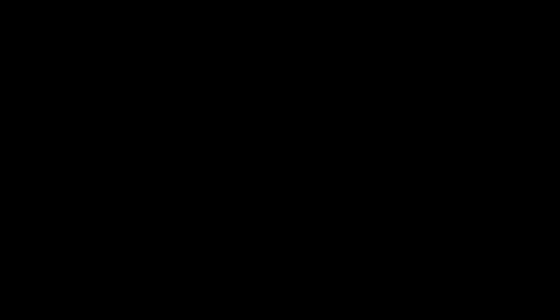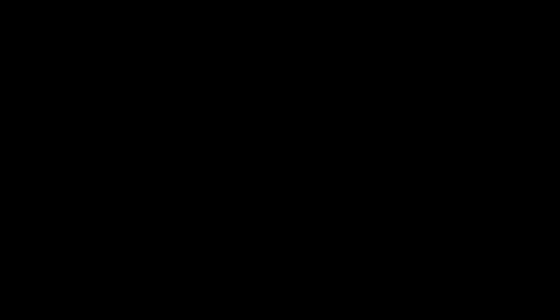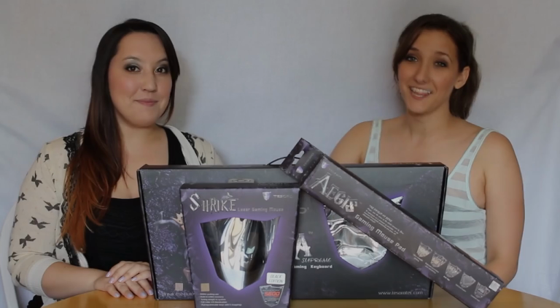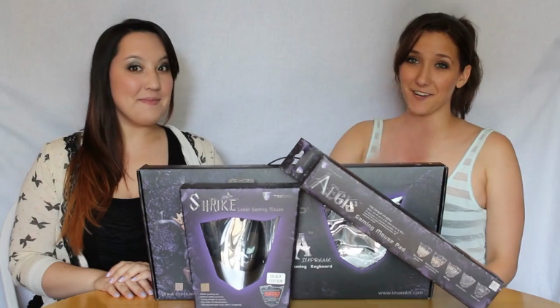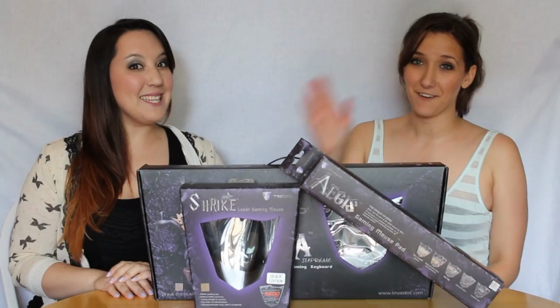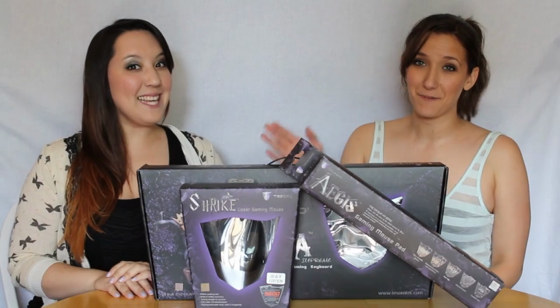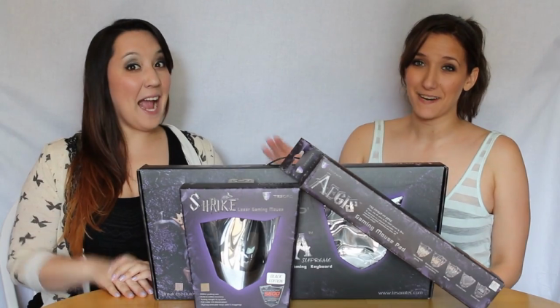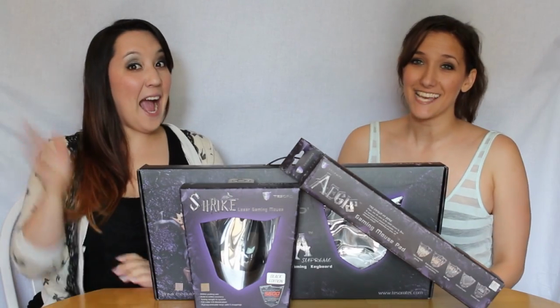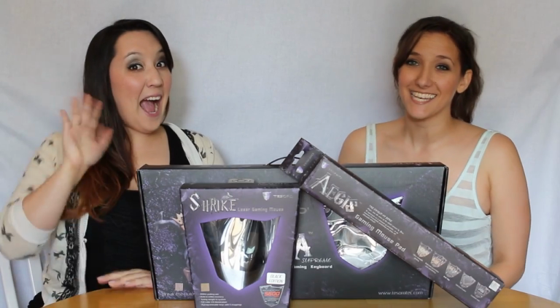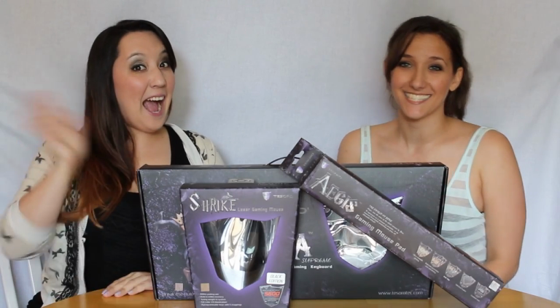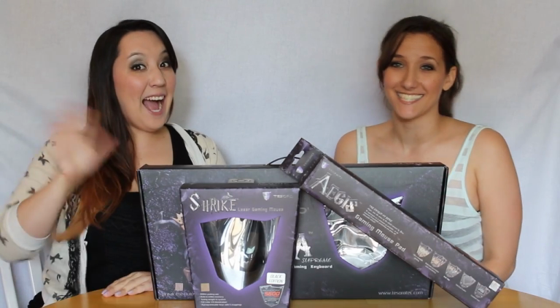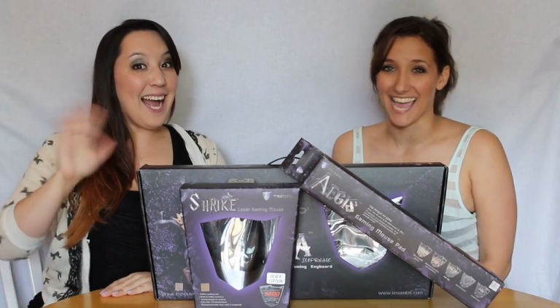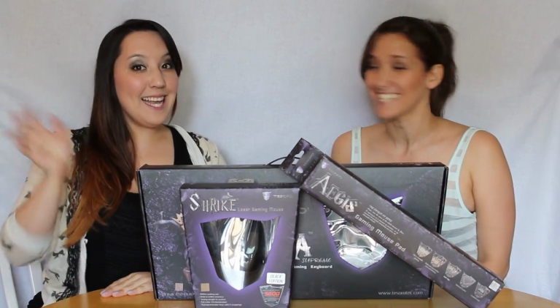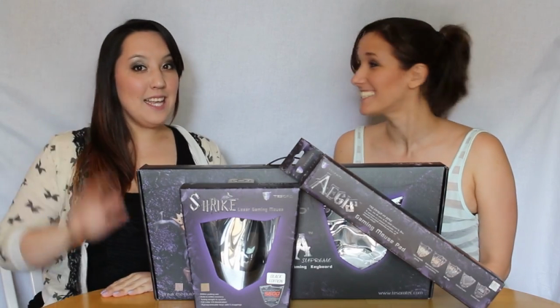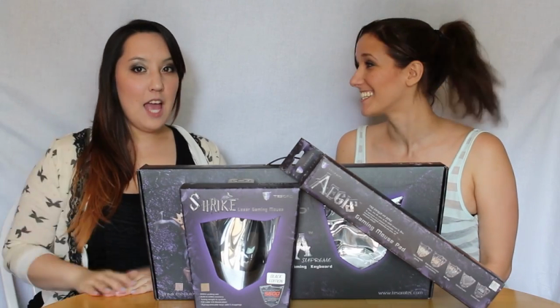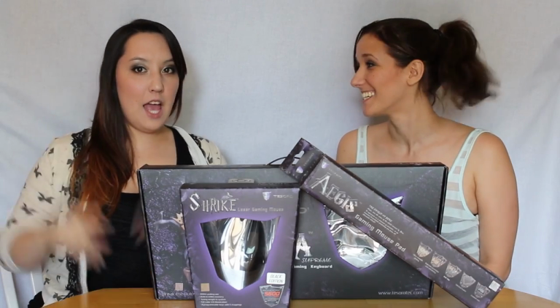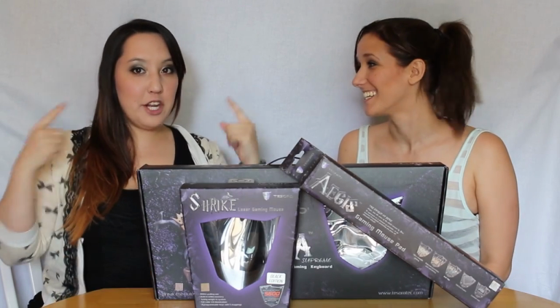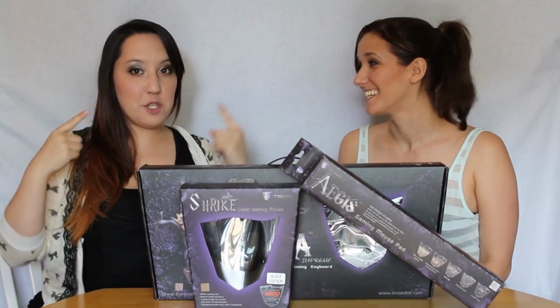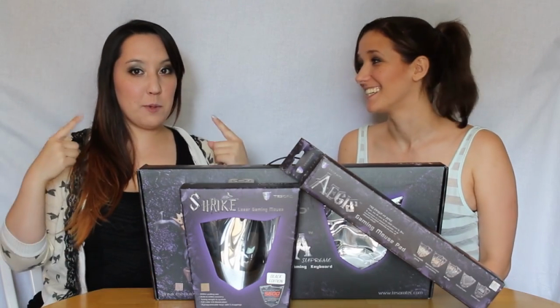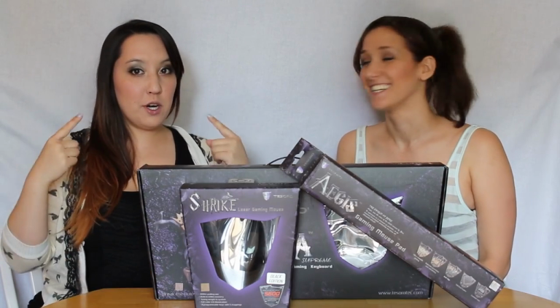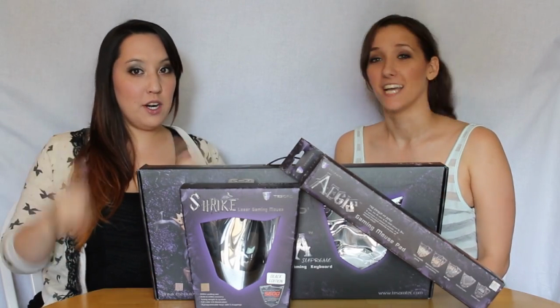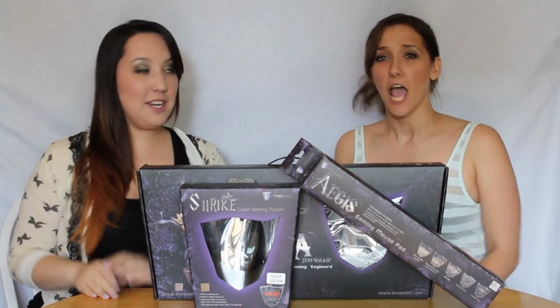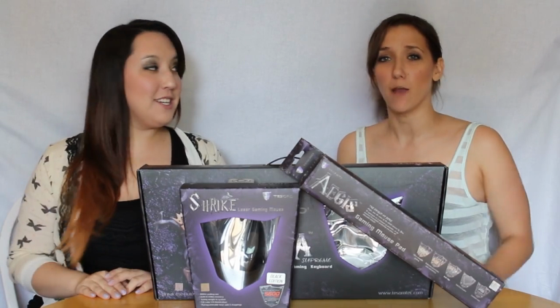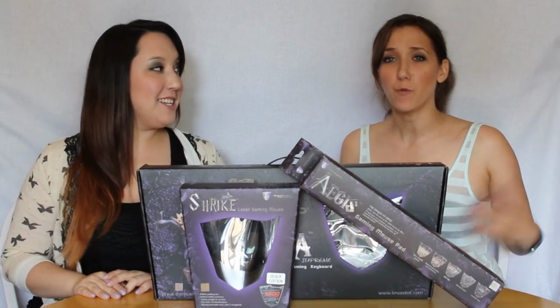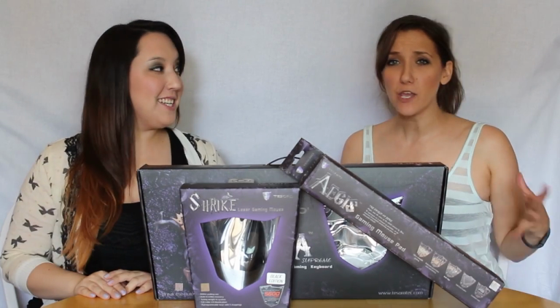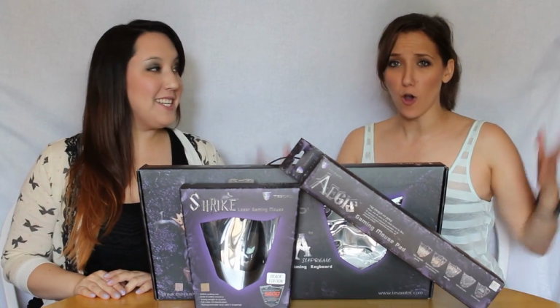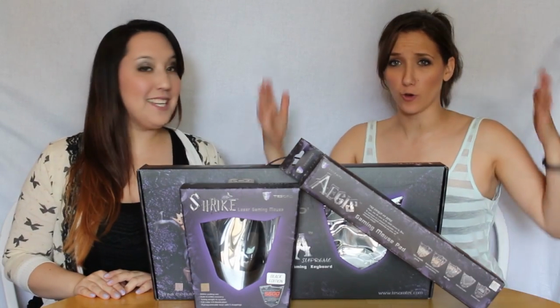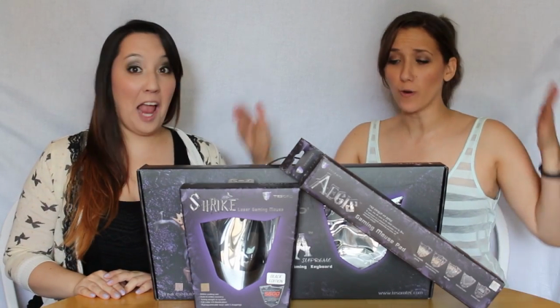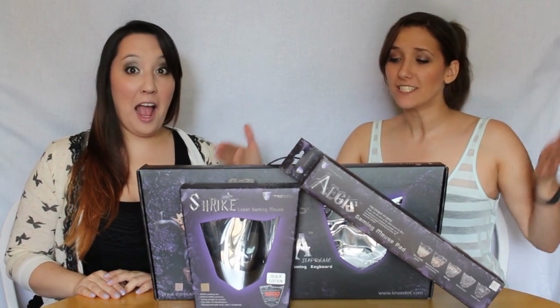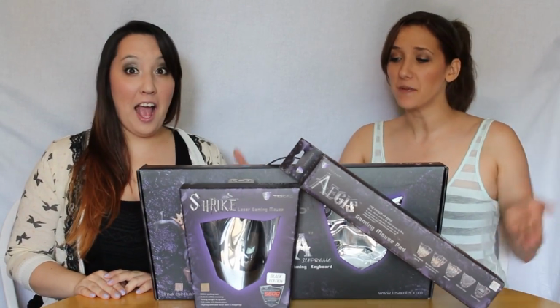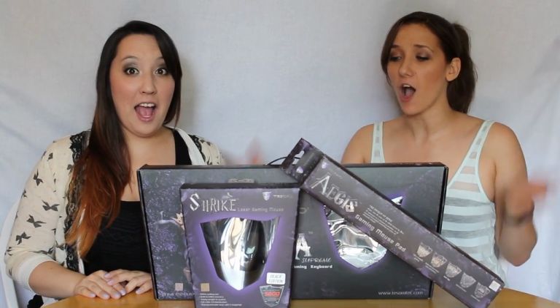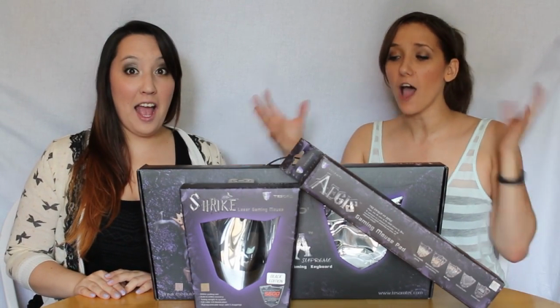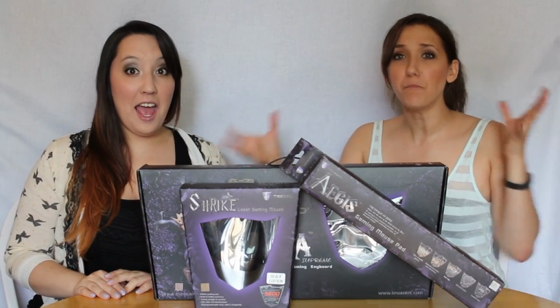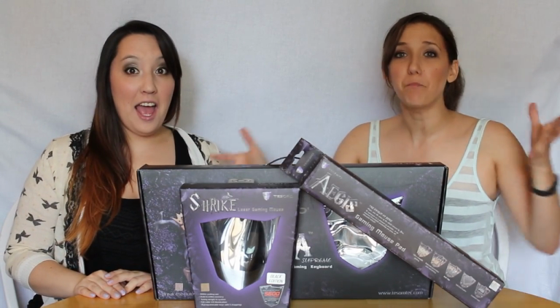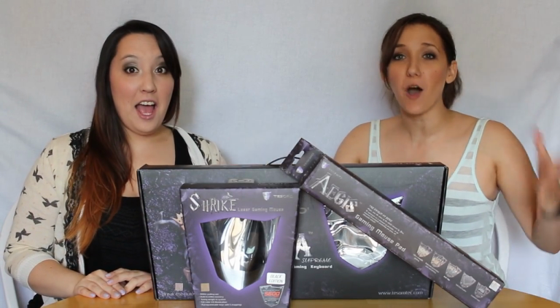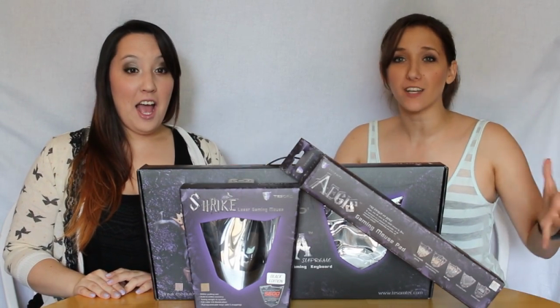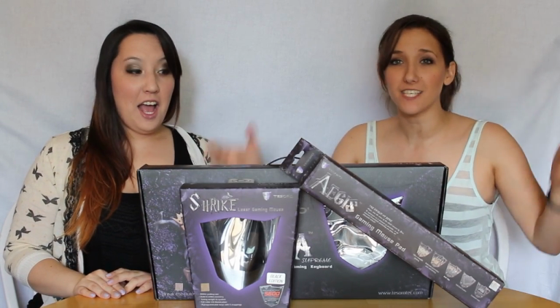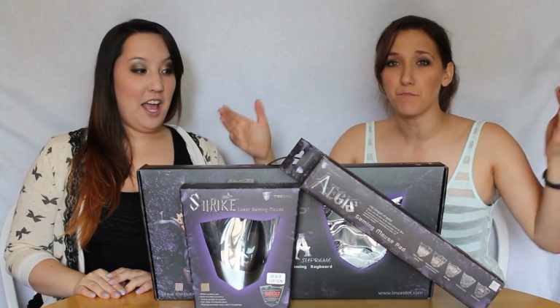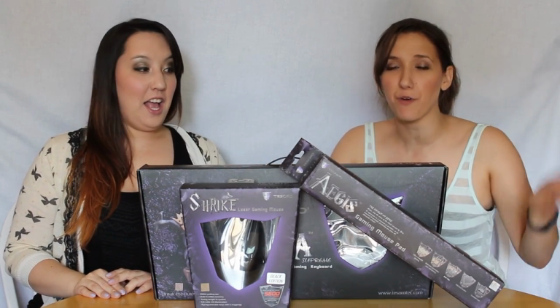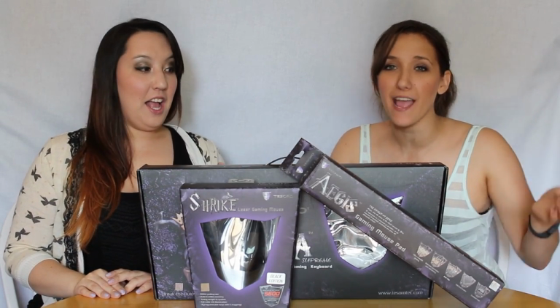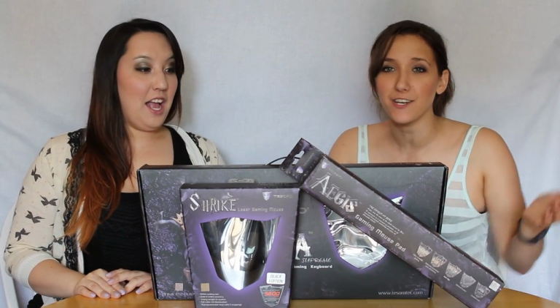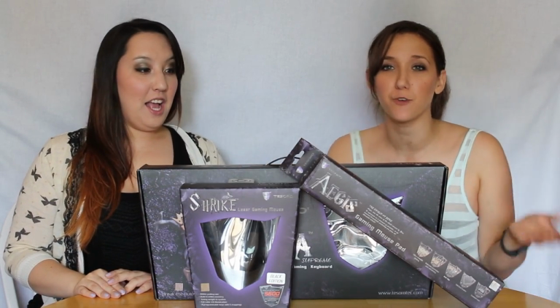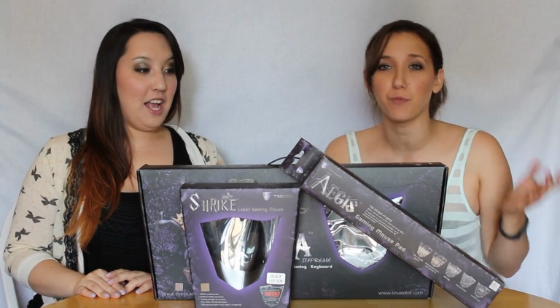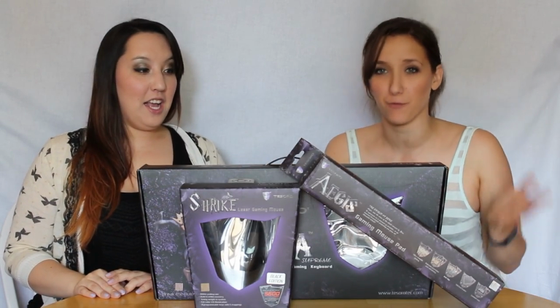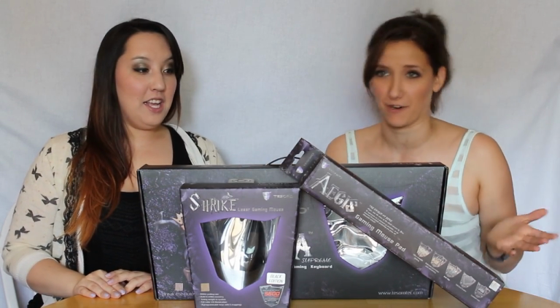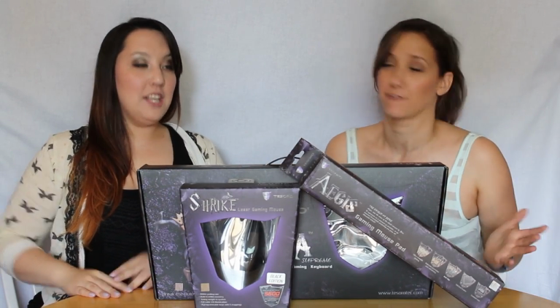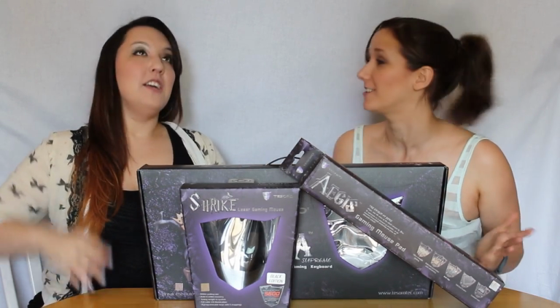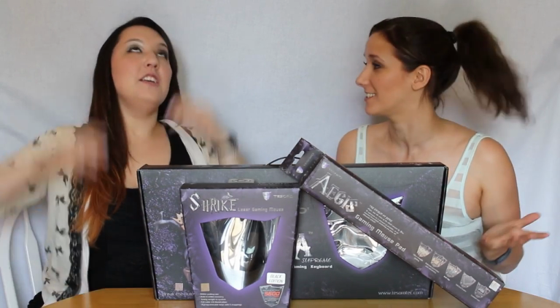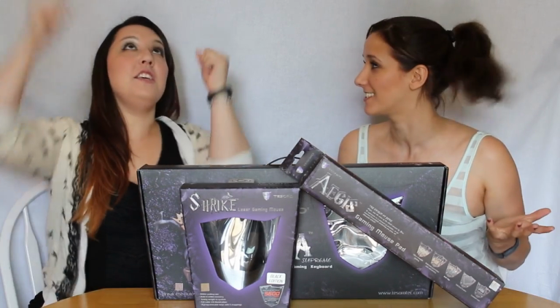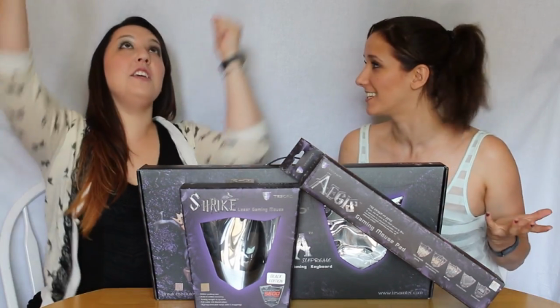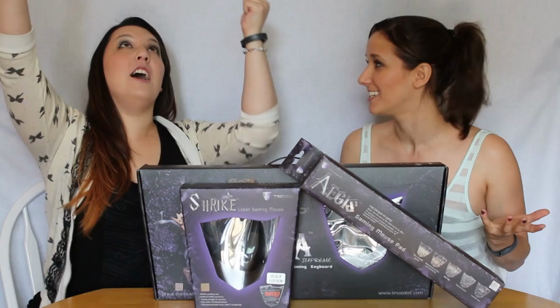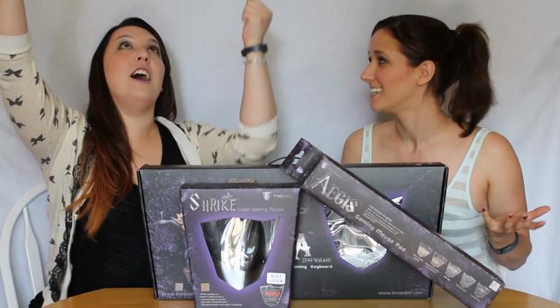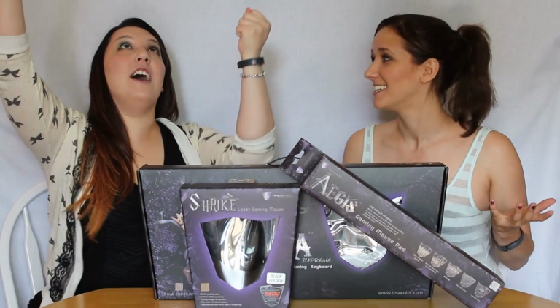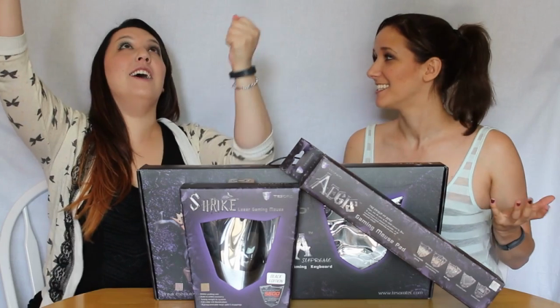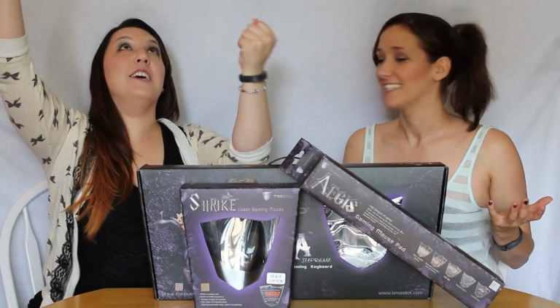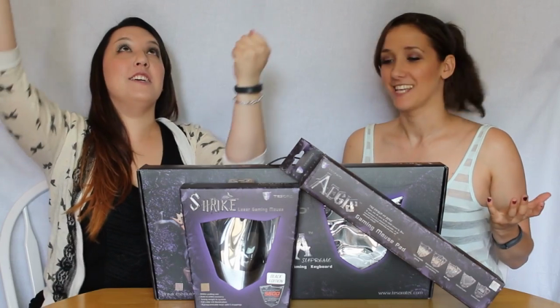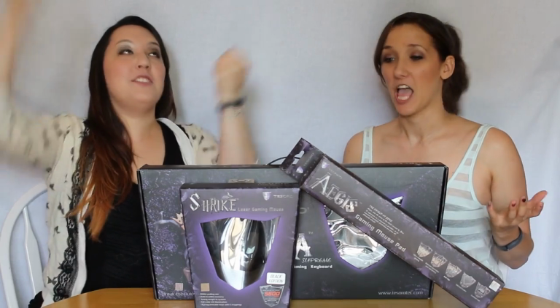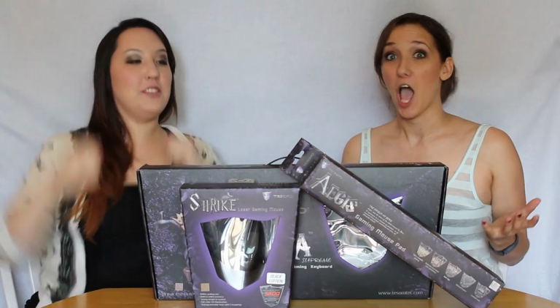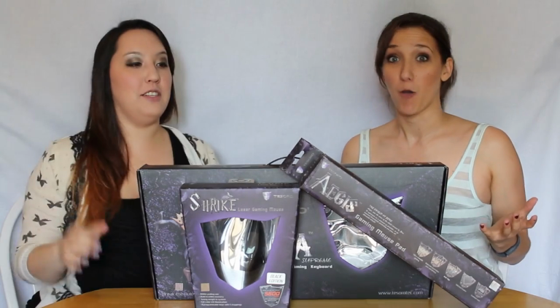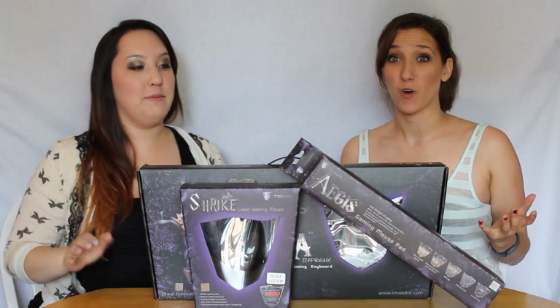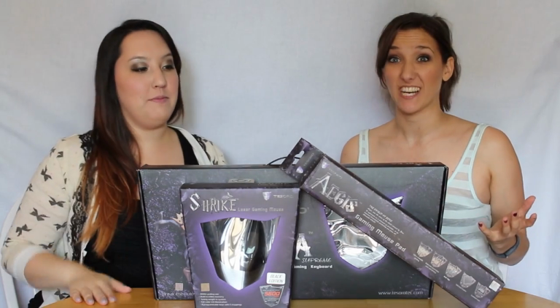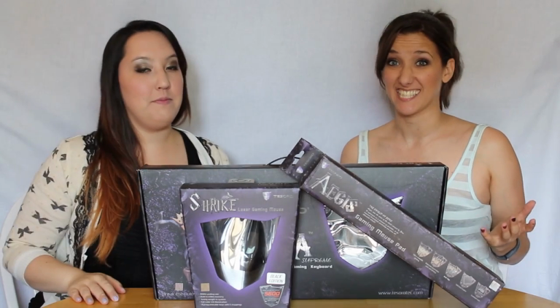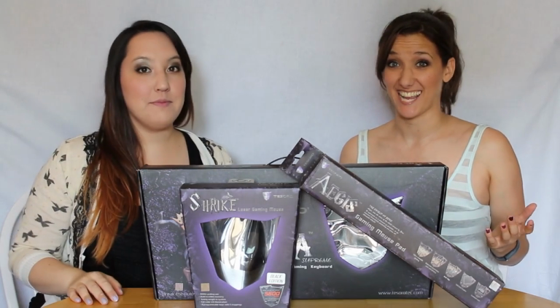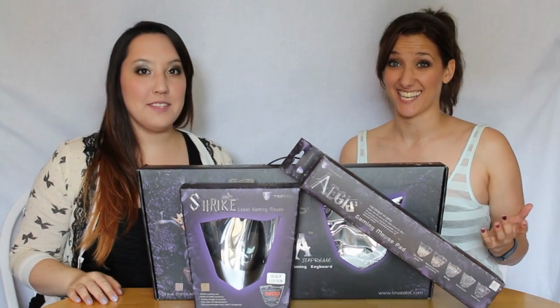Hello everybody, it's Daze and Esper and we are going to be unboxing brand new peripherals. Yes, we're excited.